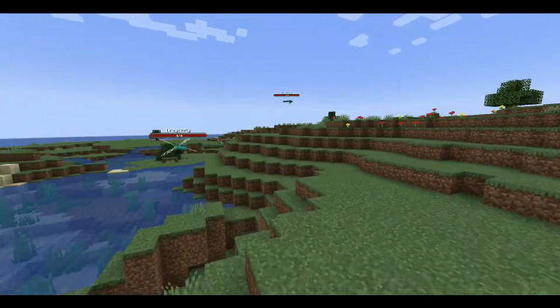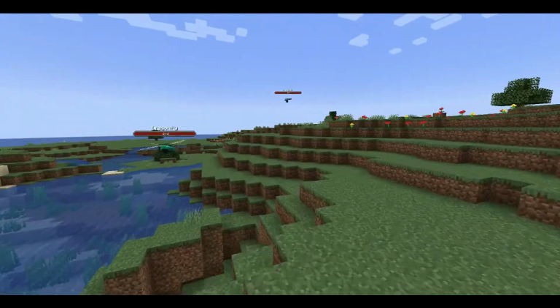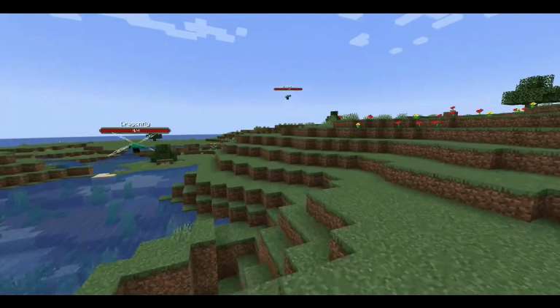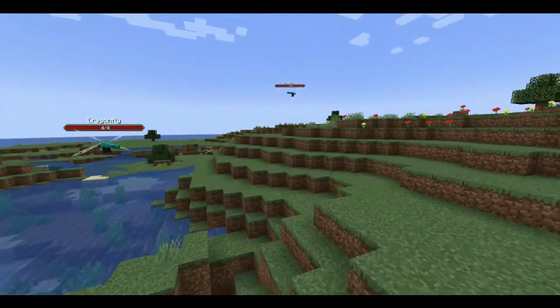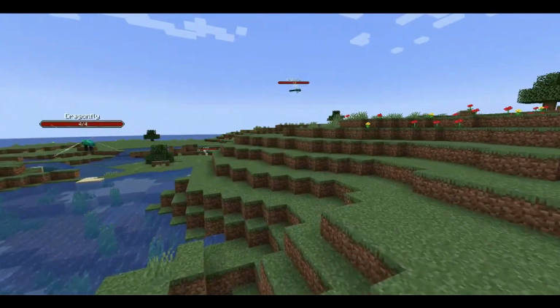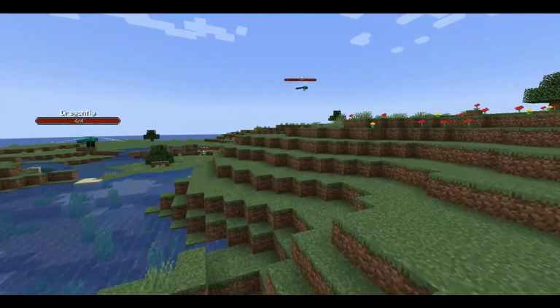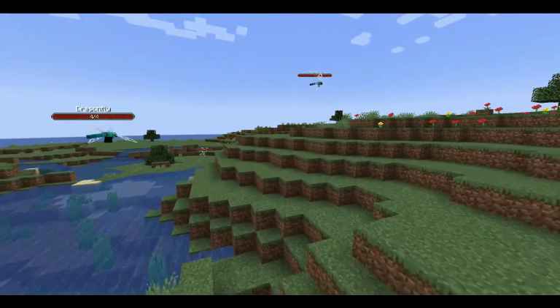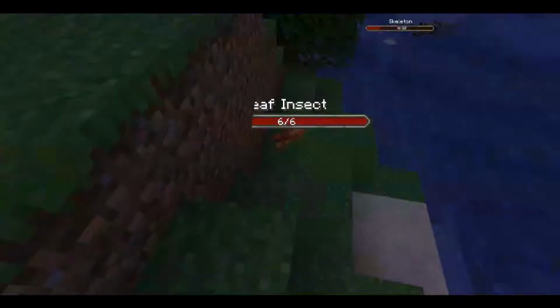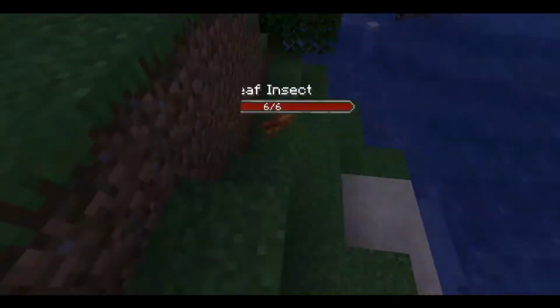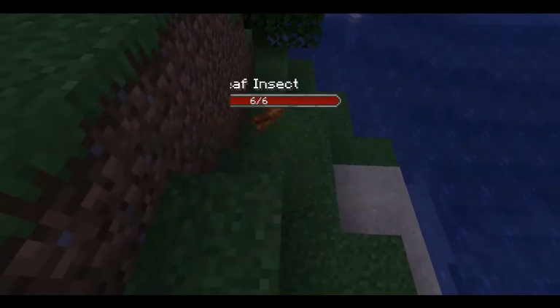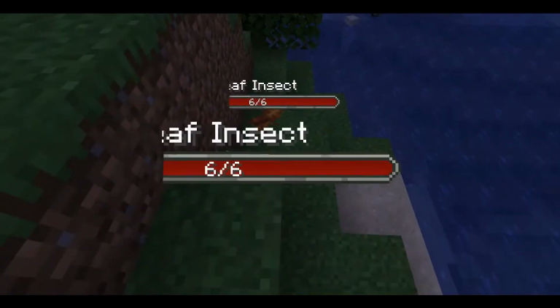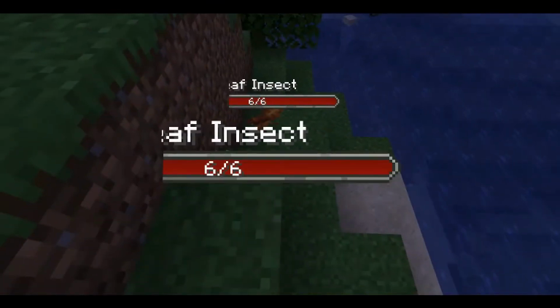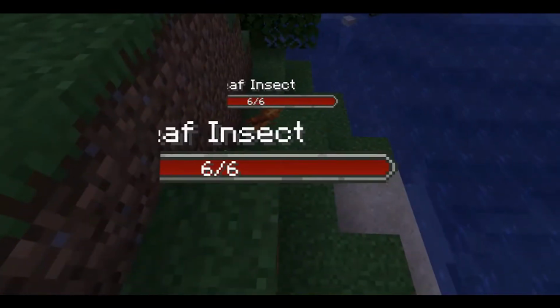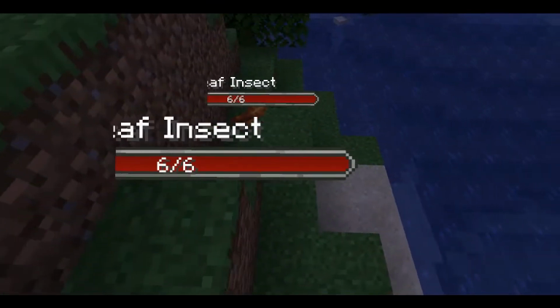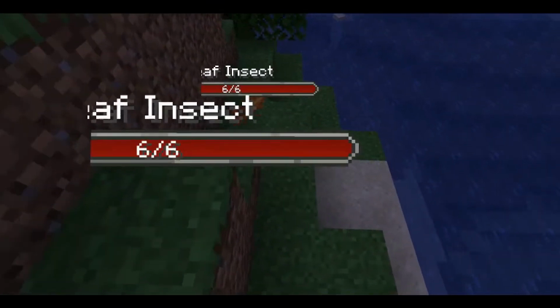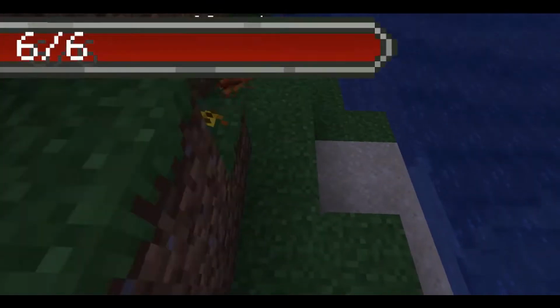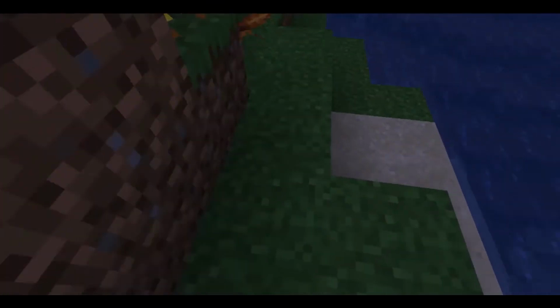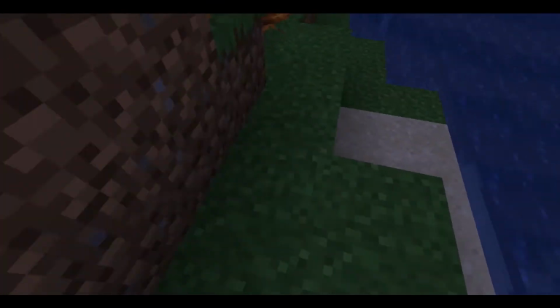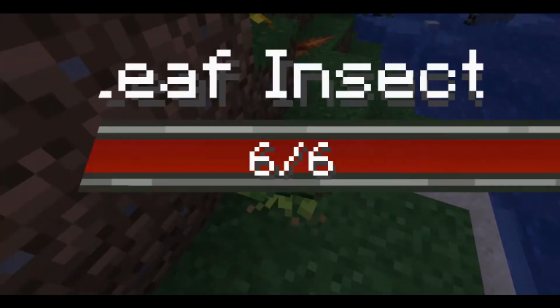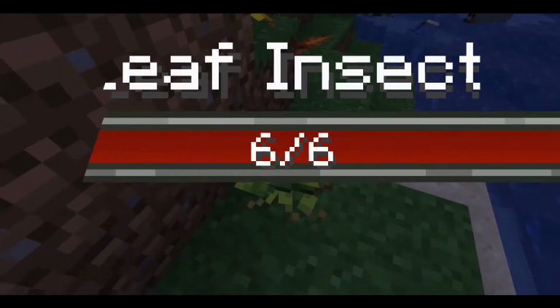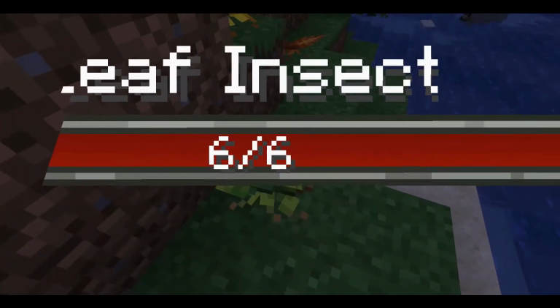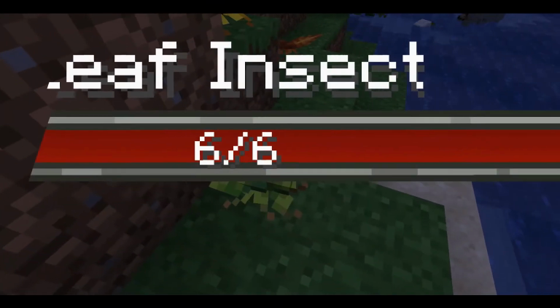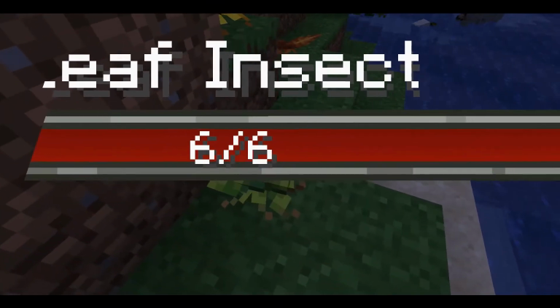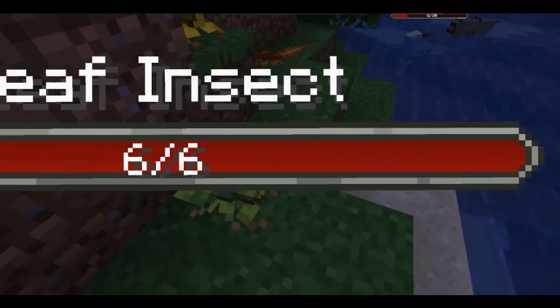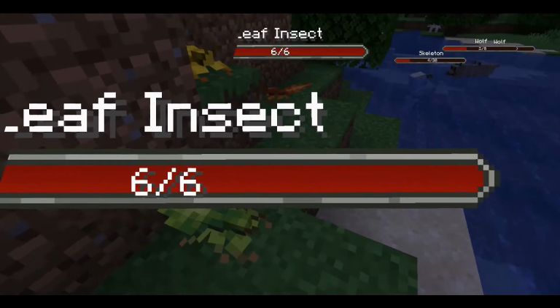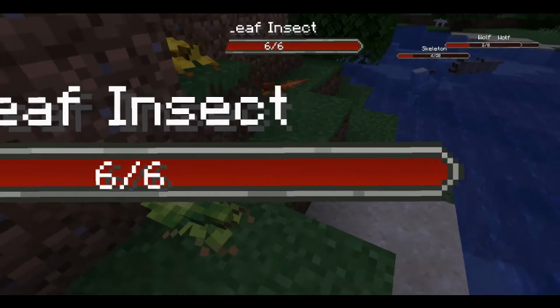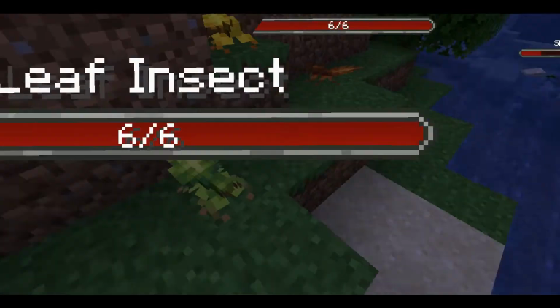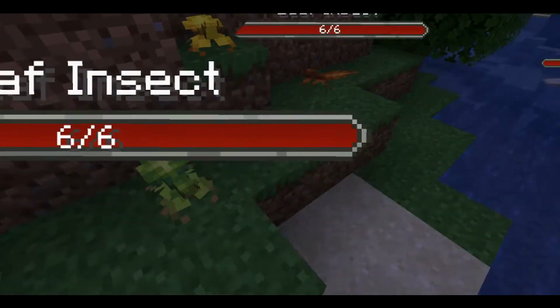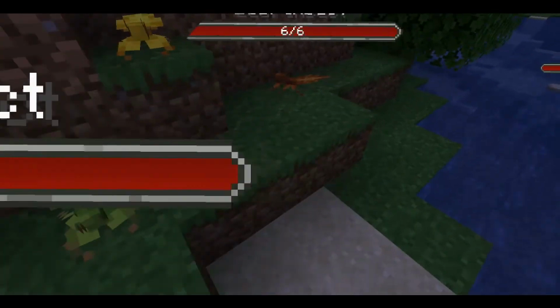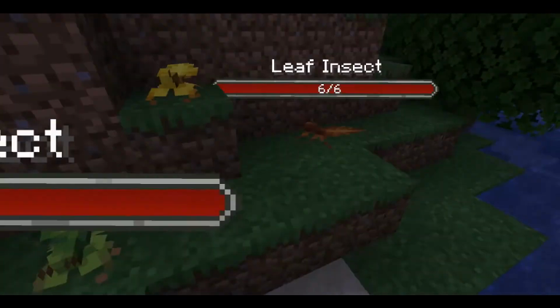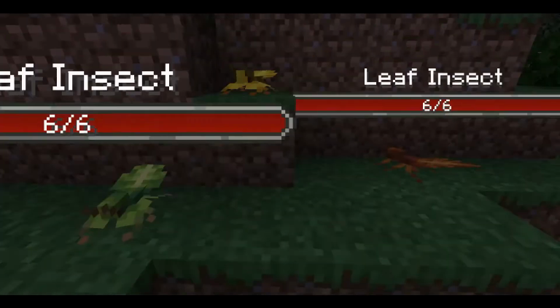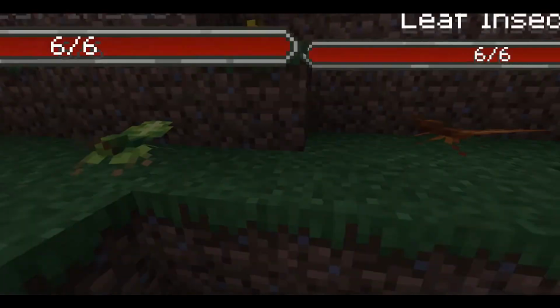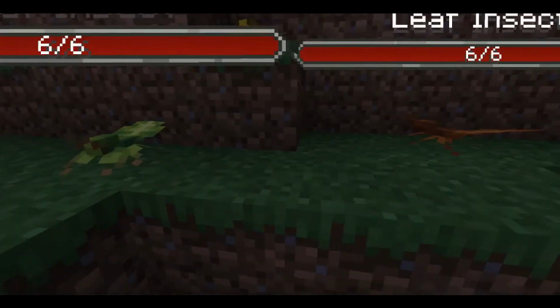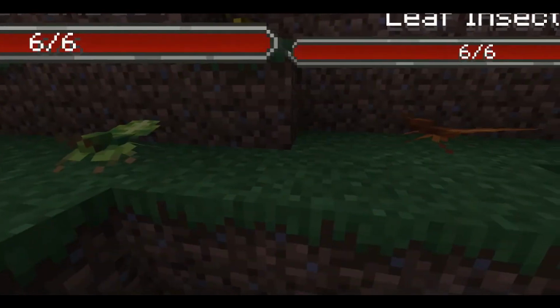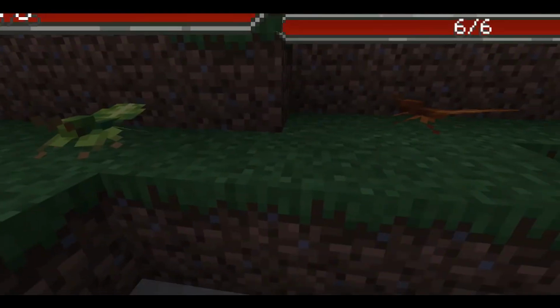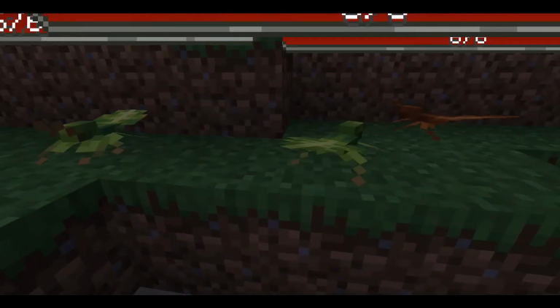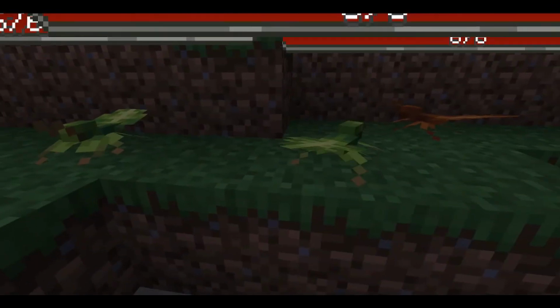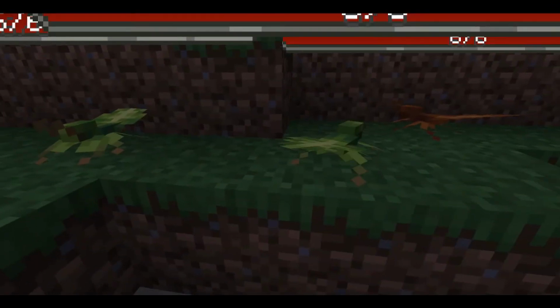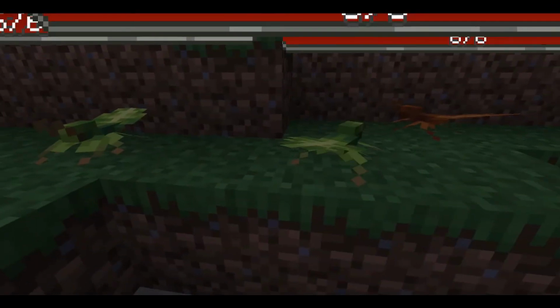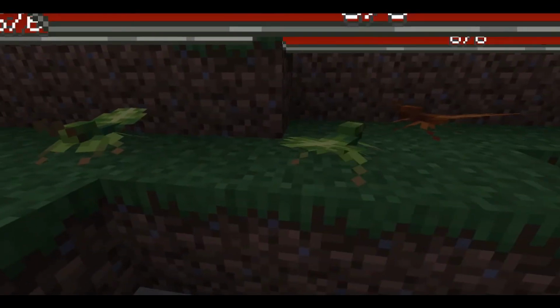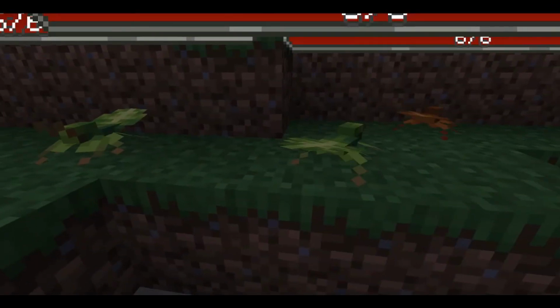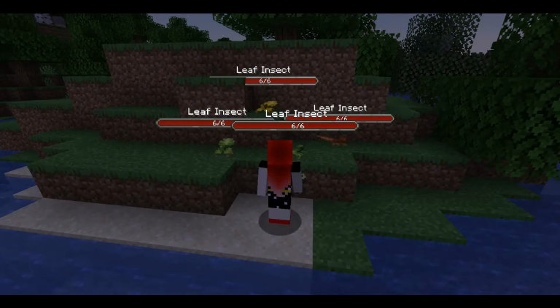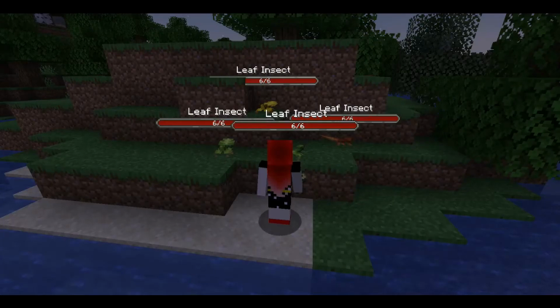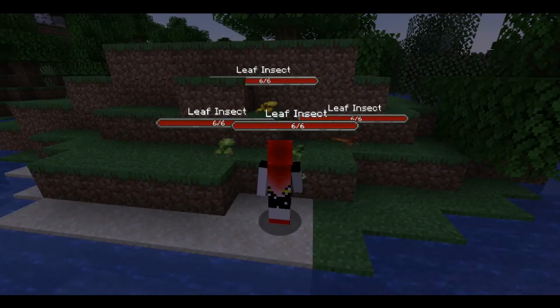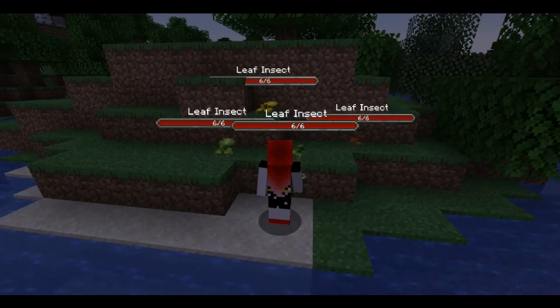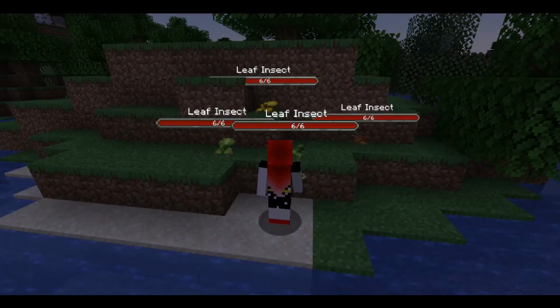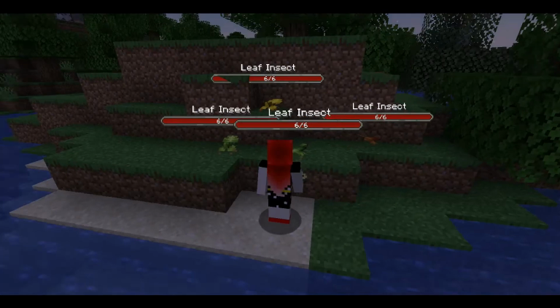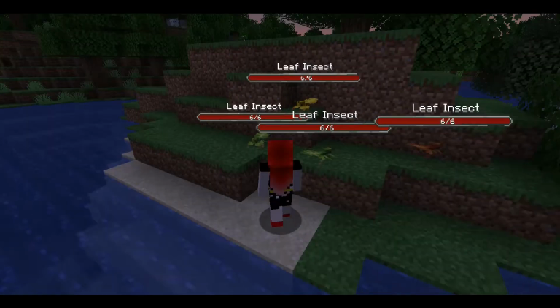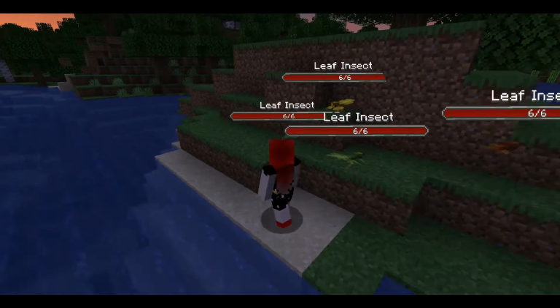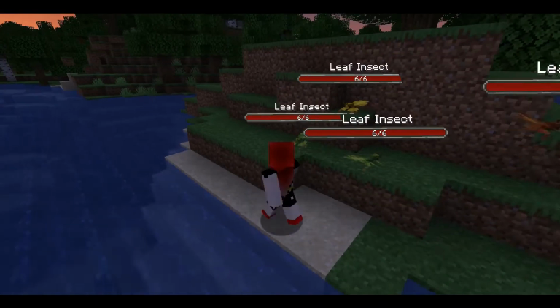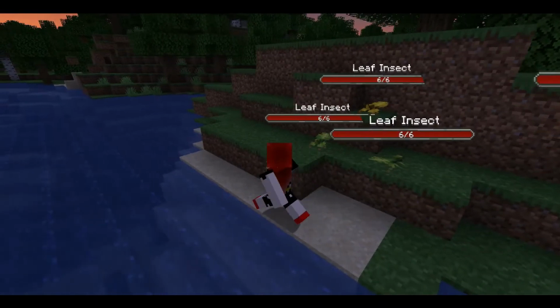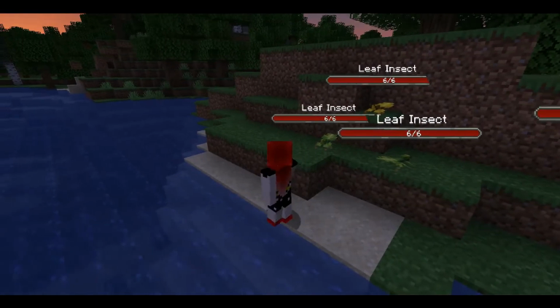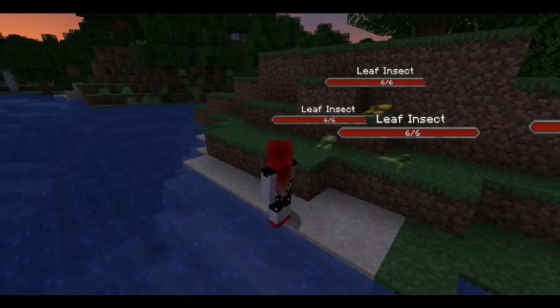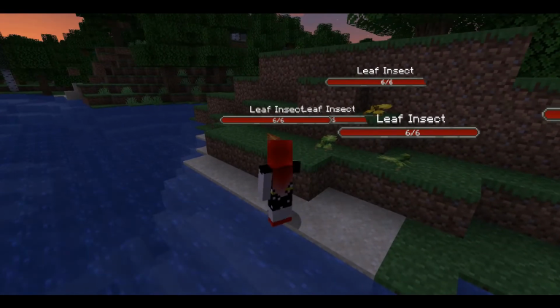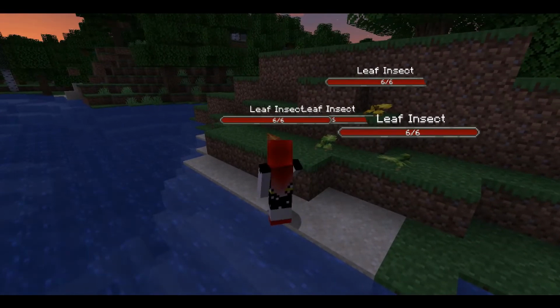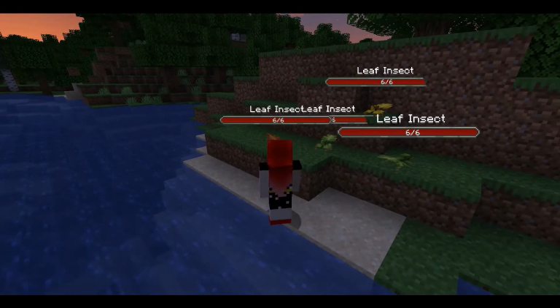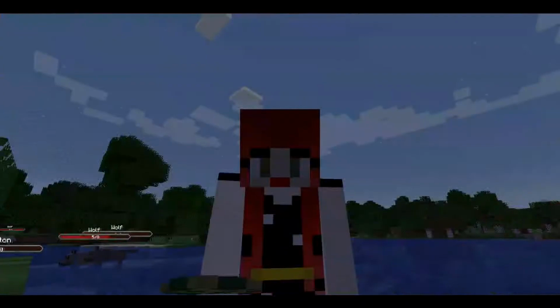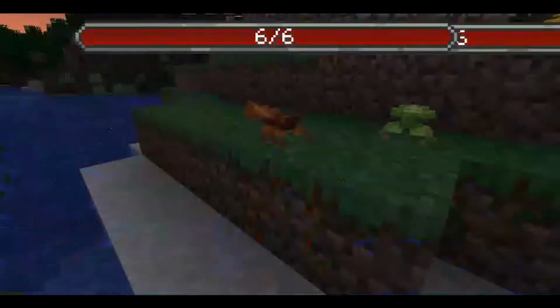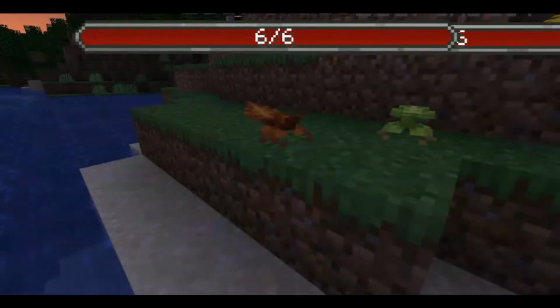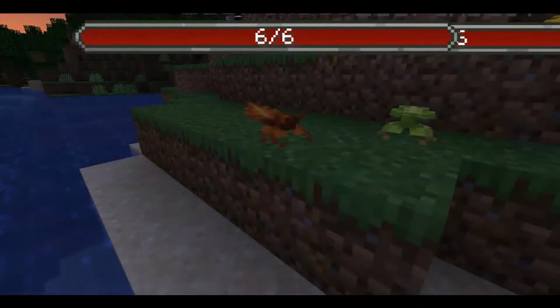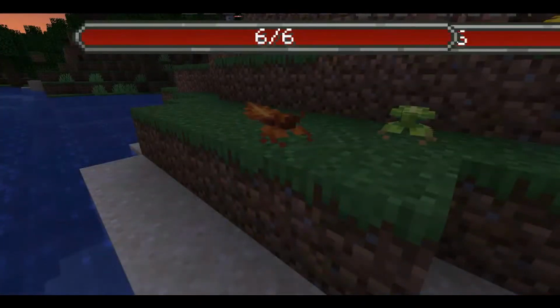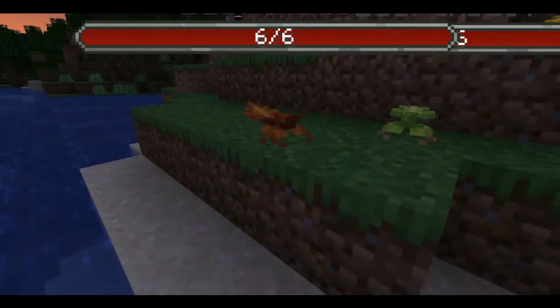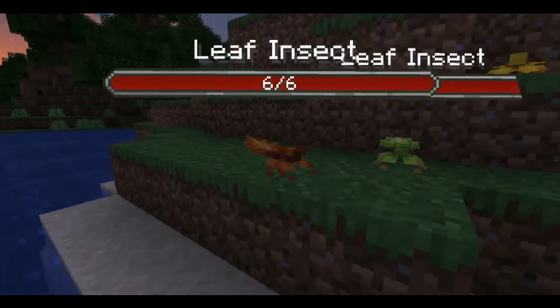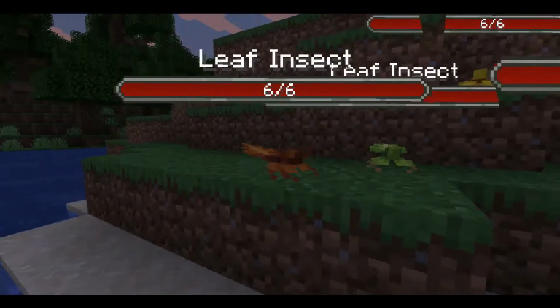We also have leaf insects. They come in green, yellow, and orange. They have 6 hearts of health, and you can find them in the forest.